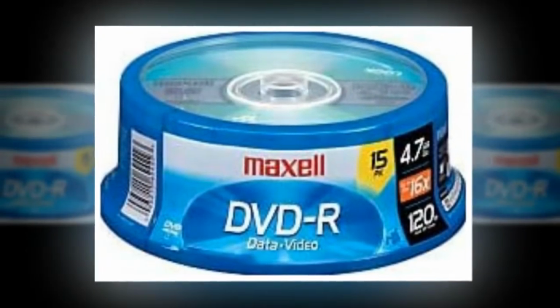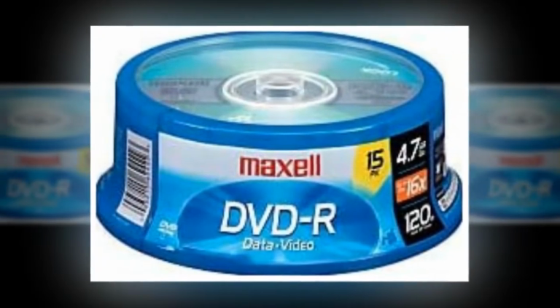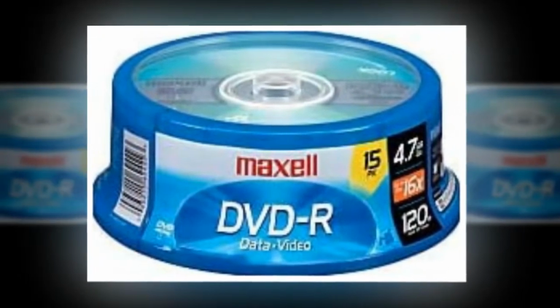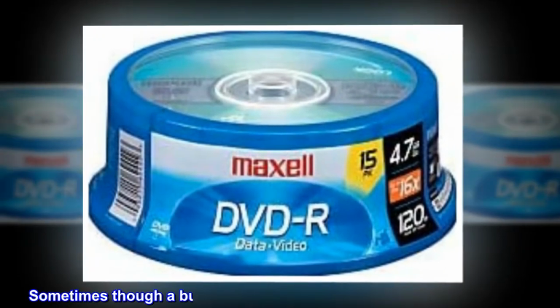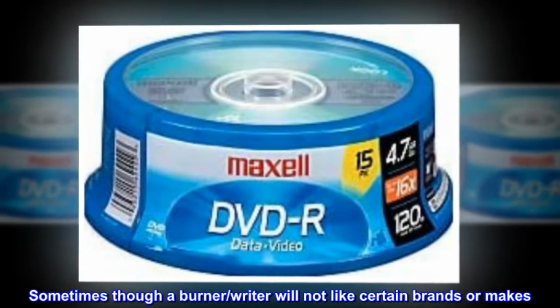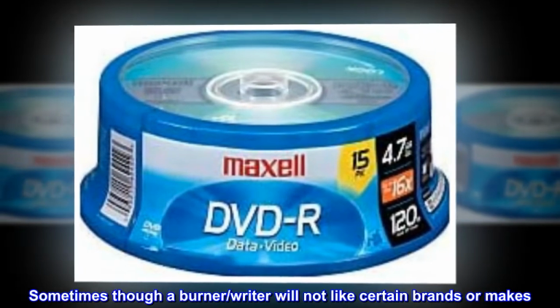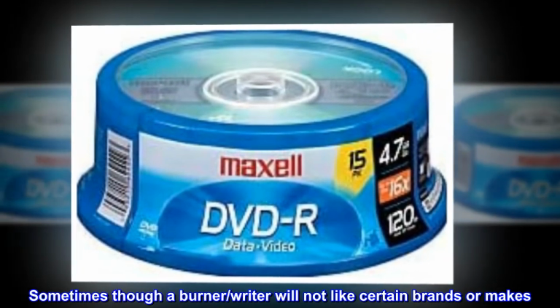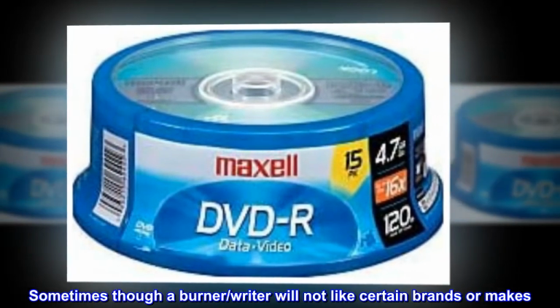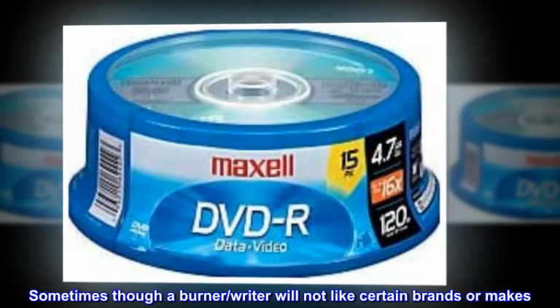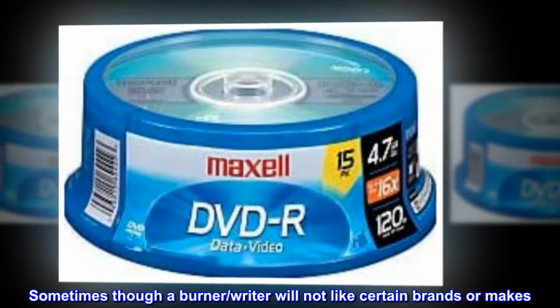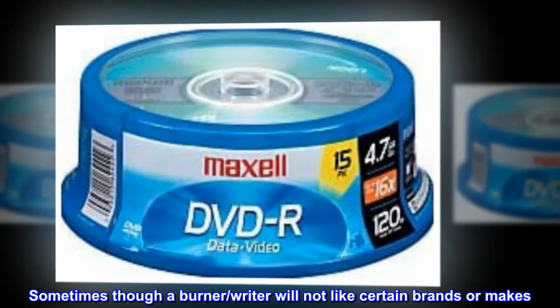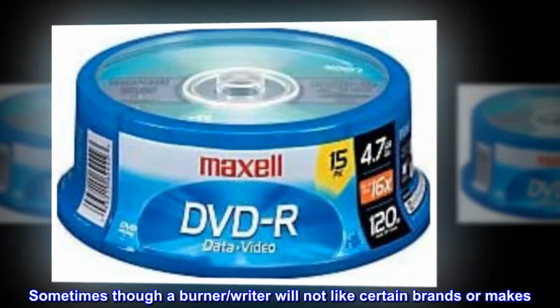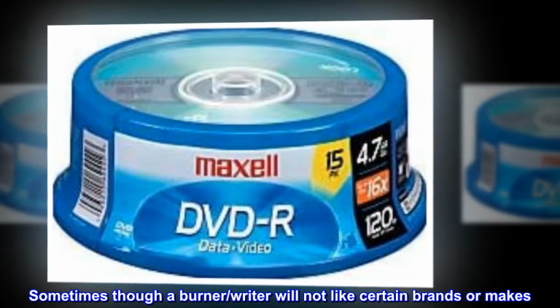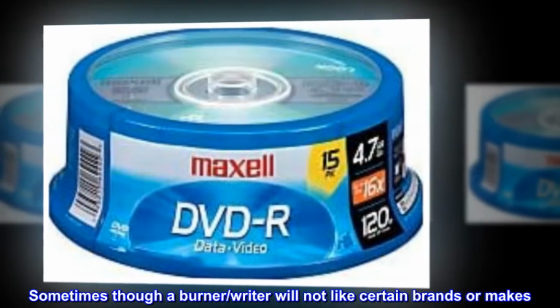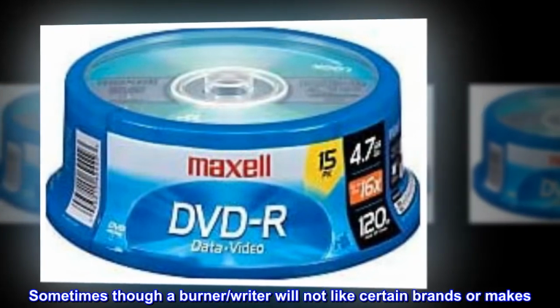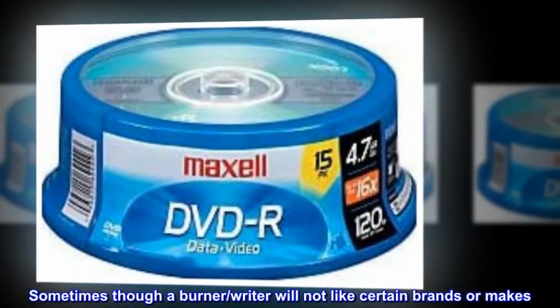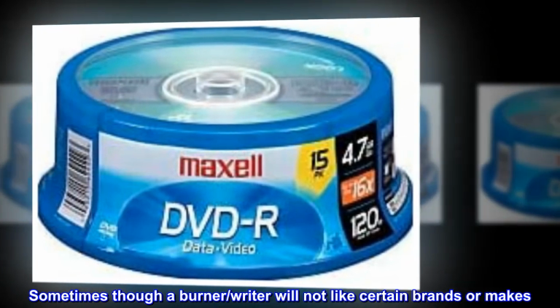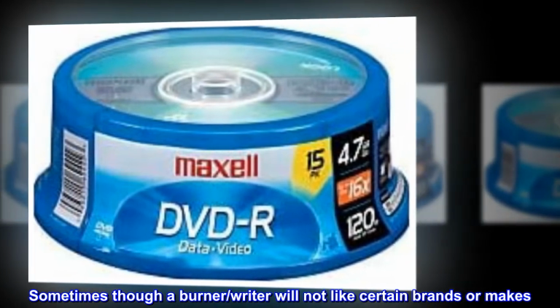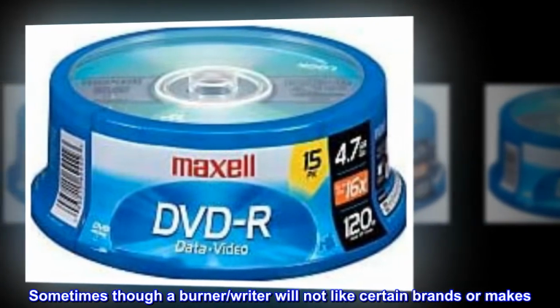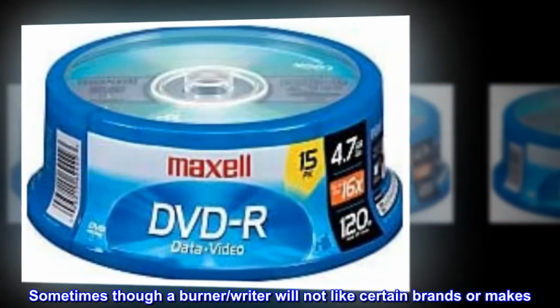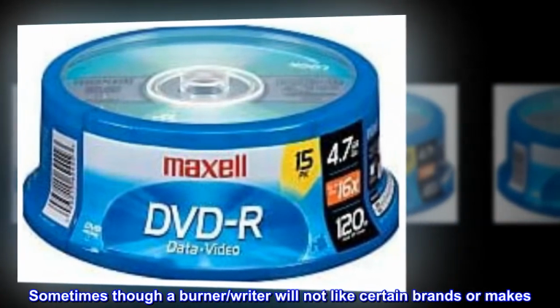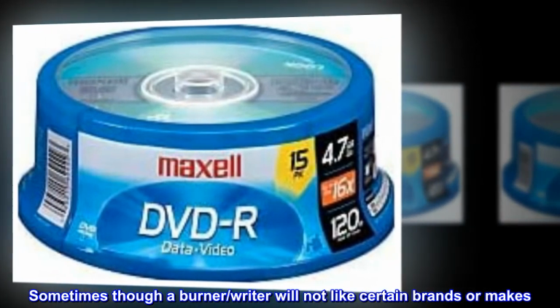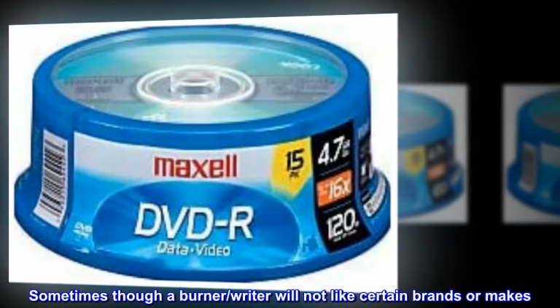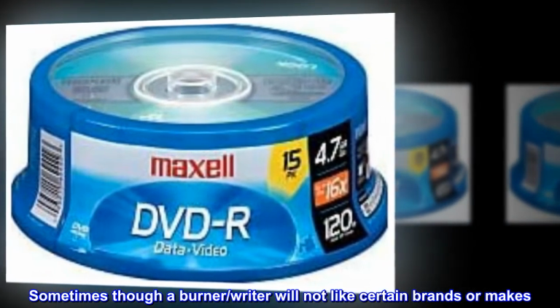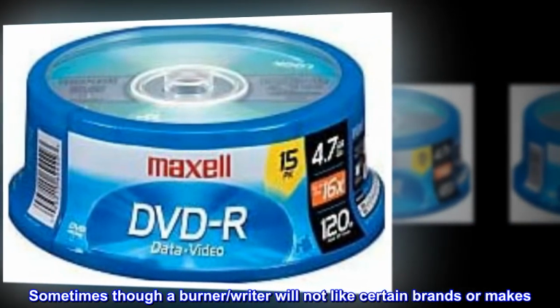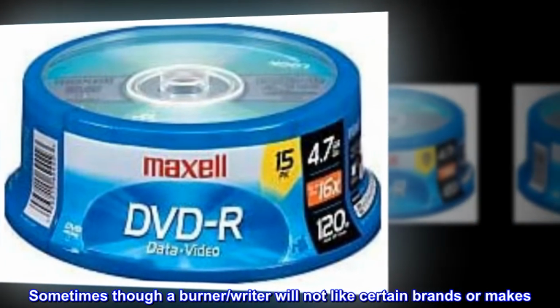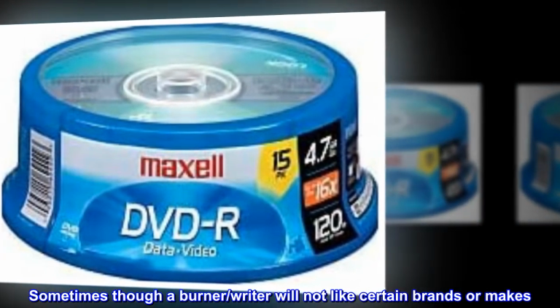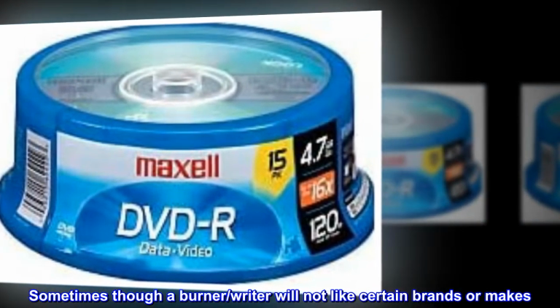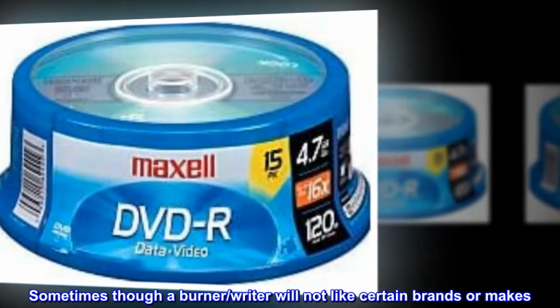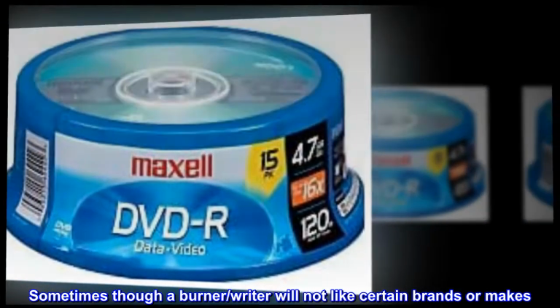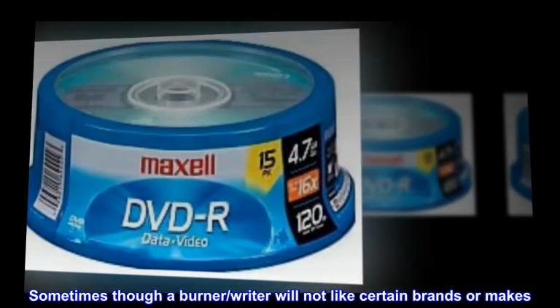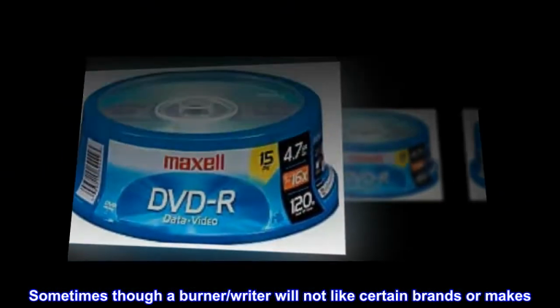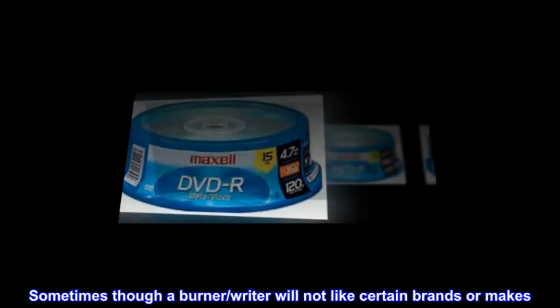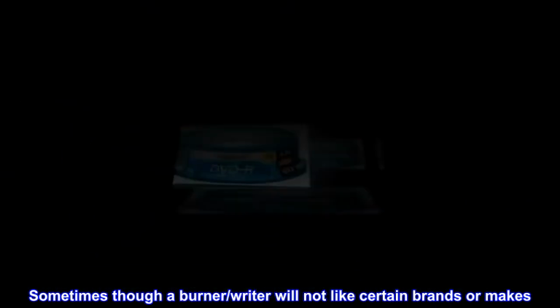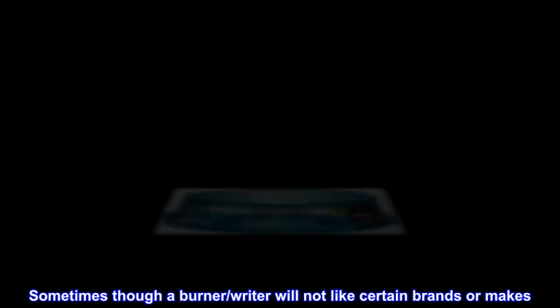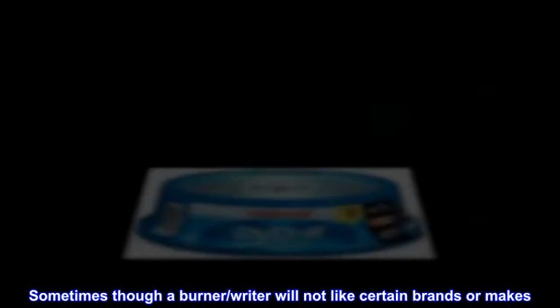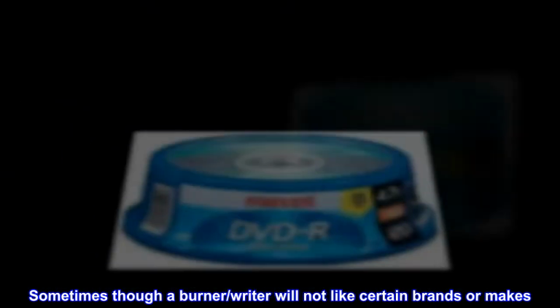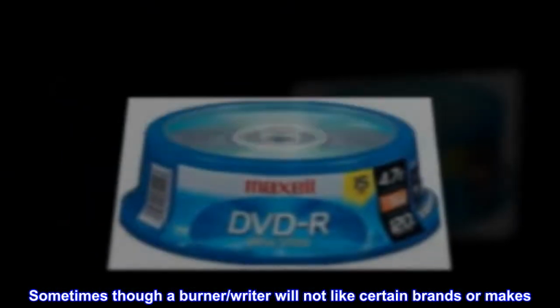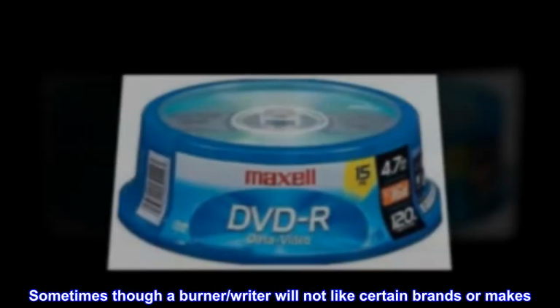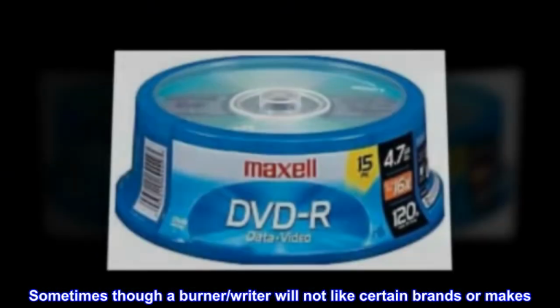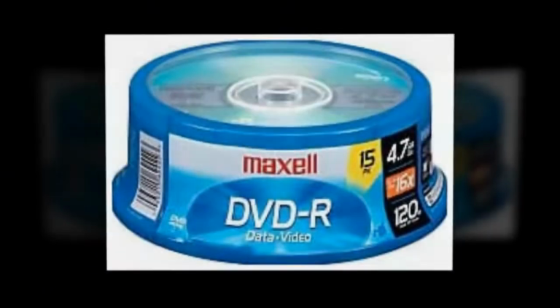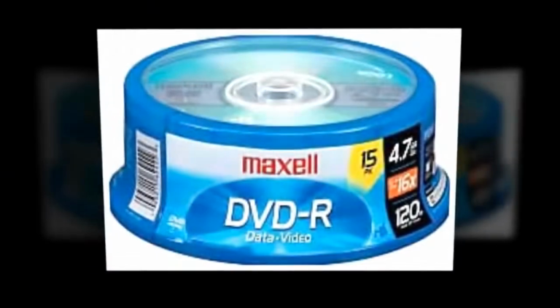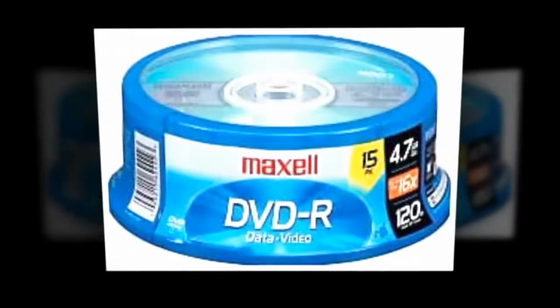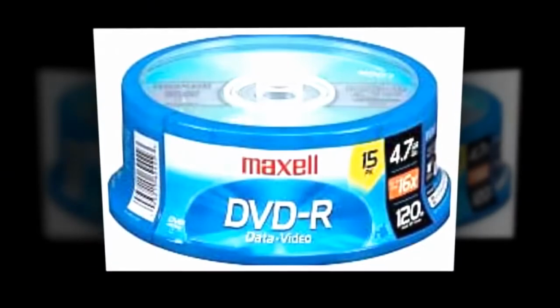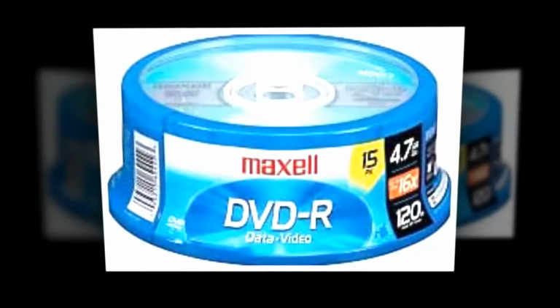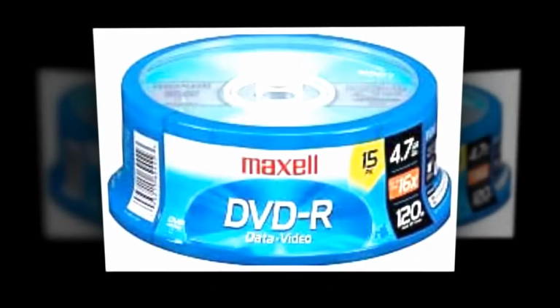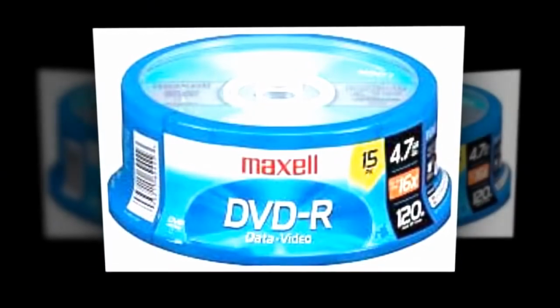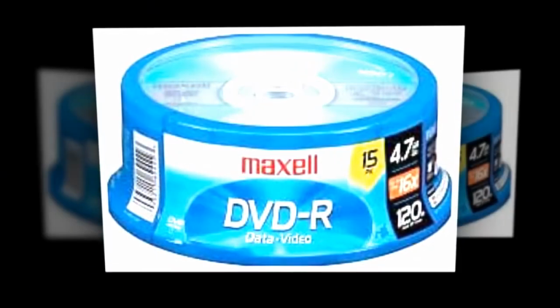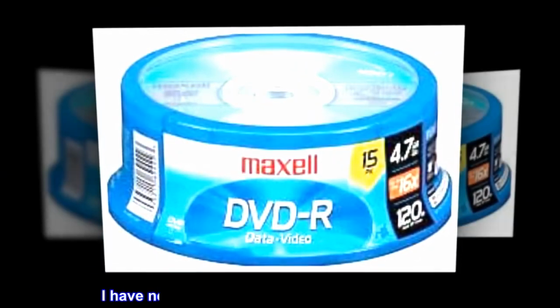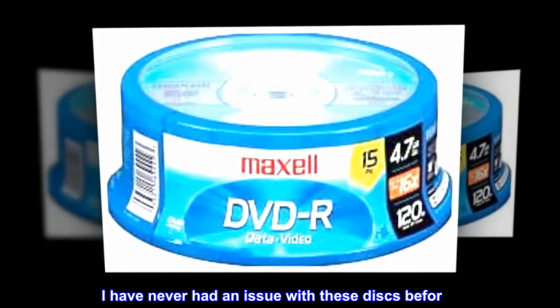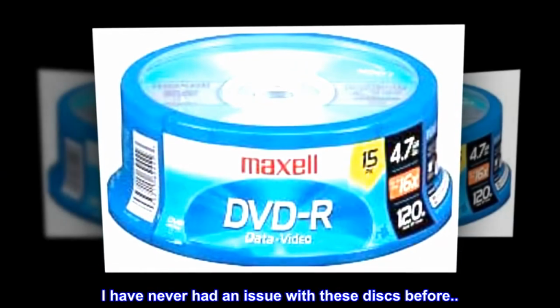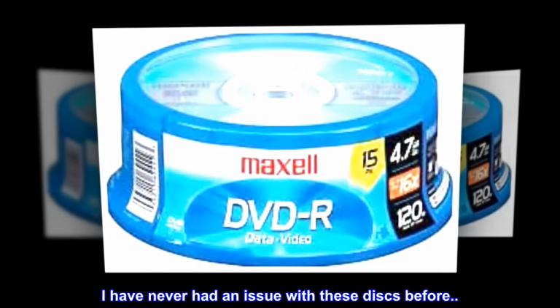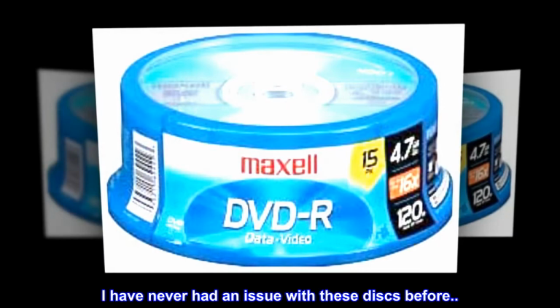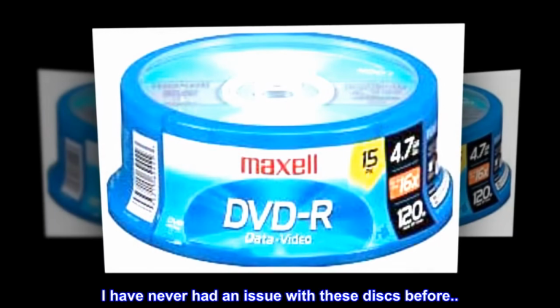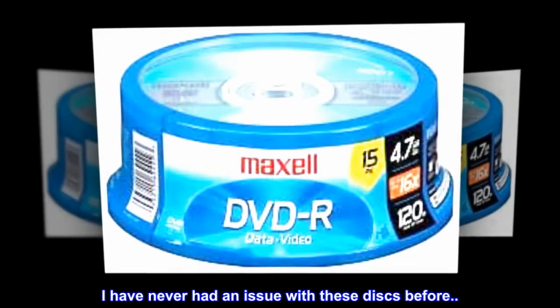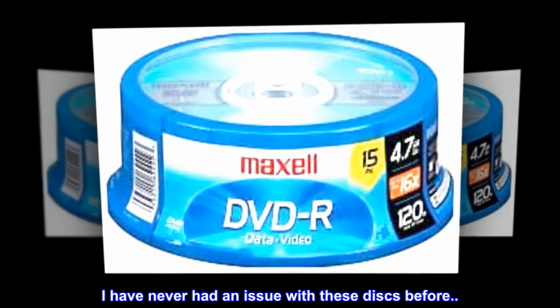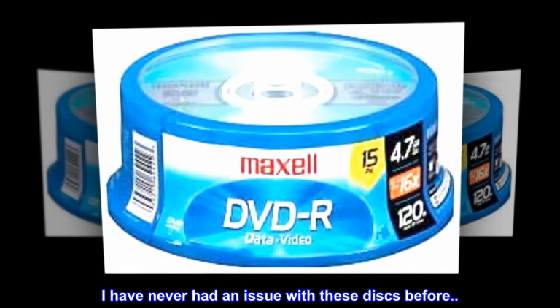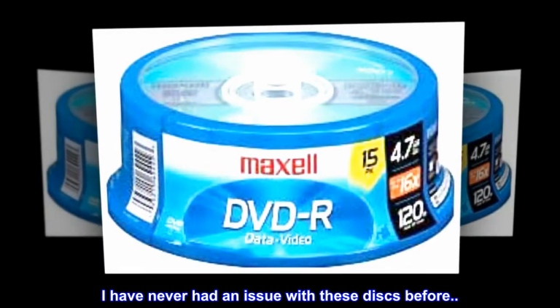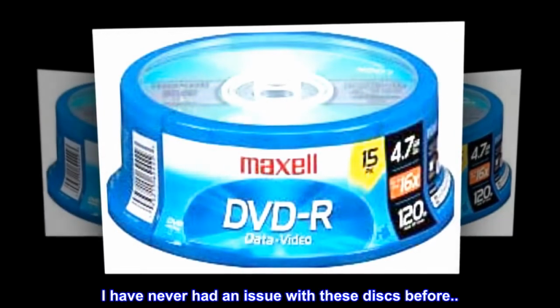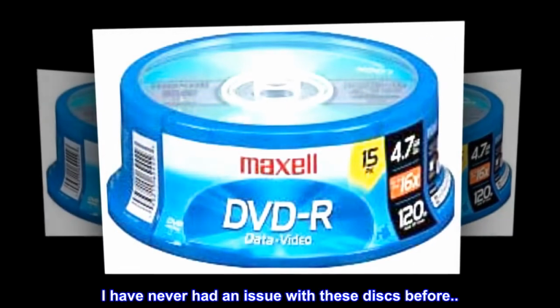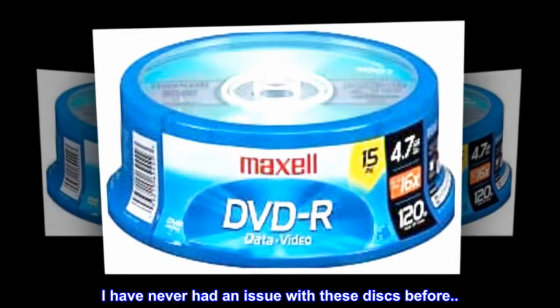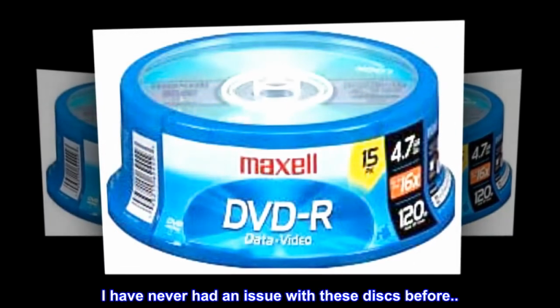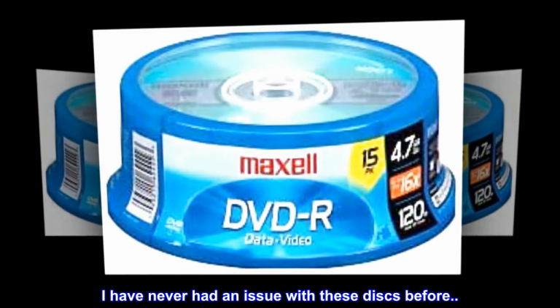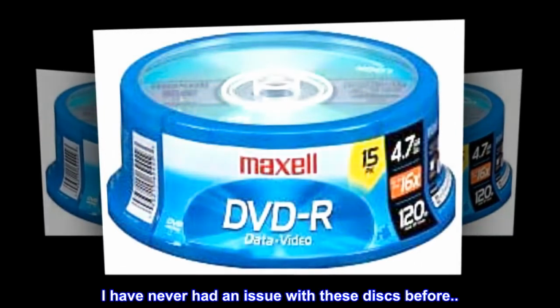Sometimes a burner or writer will not like certain brands or makes. That said, I have never had an issue with these discs.